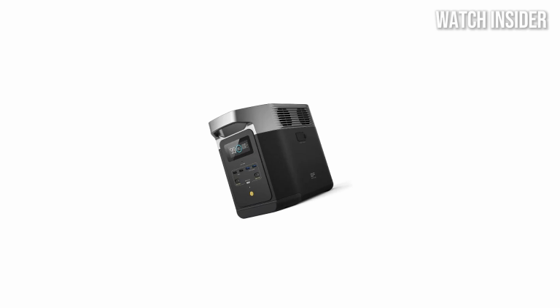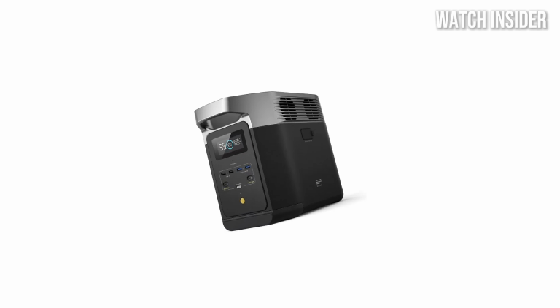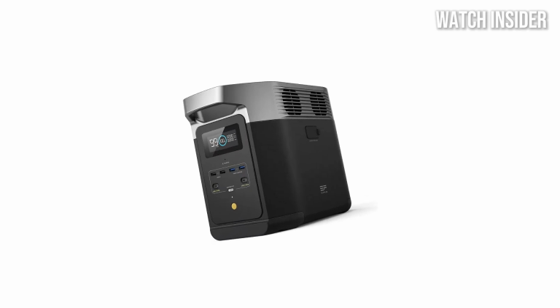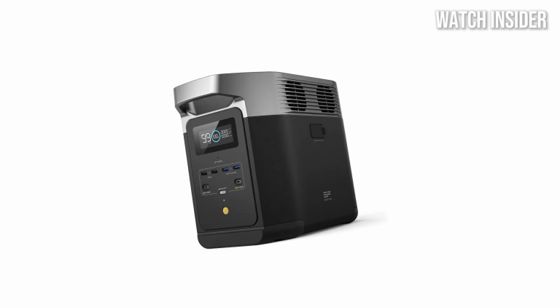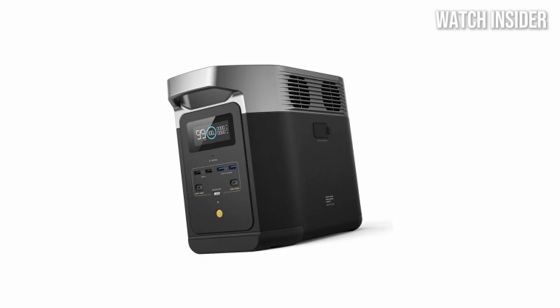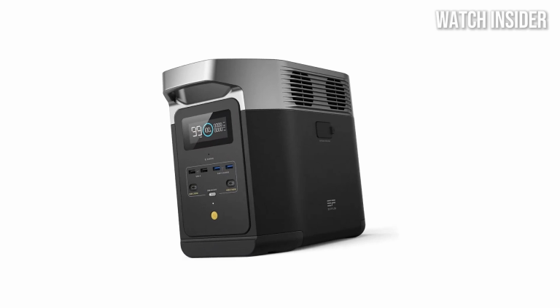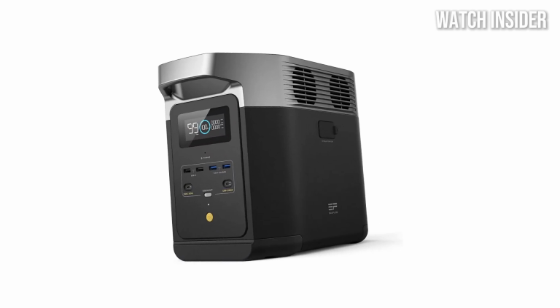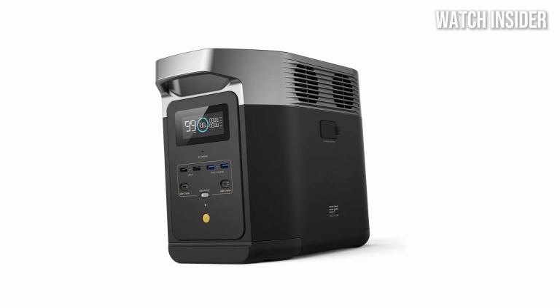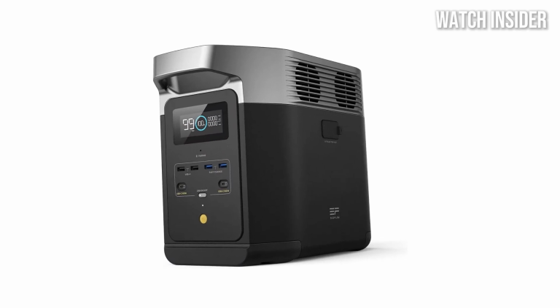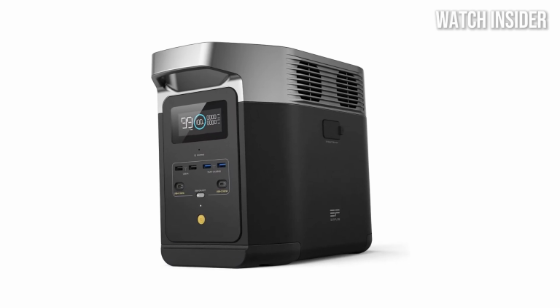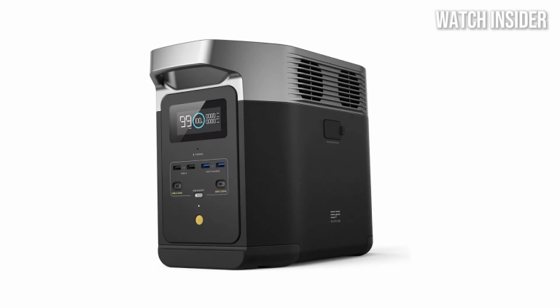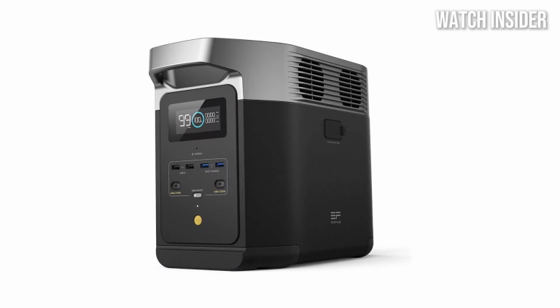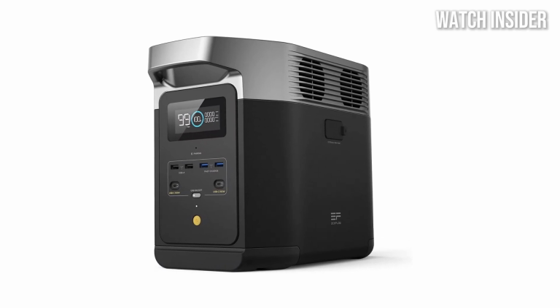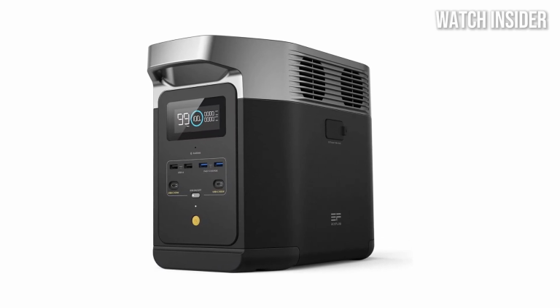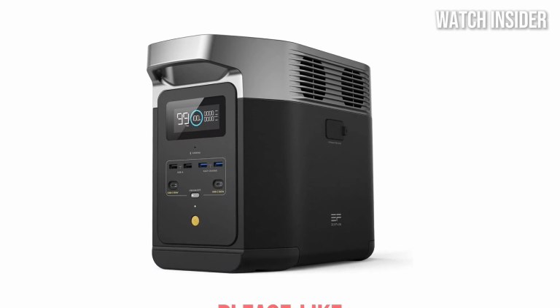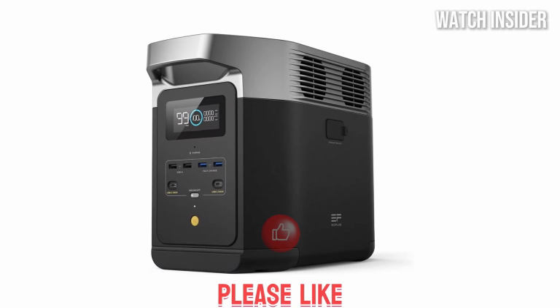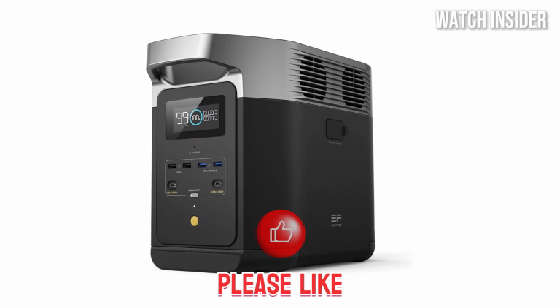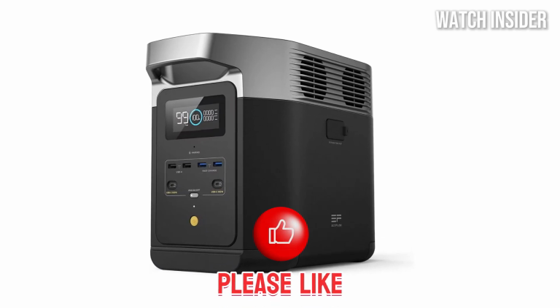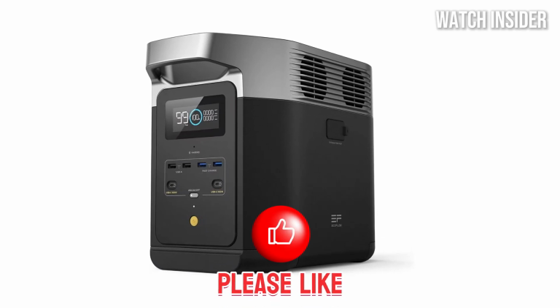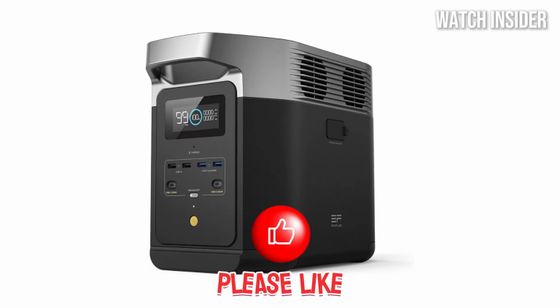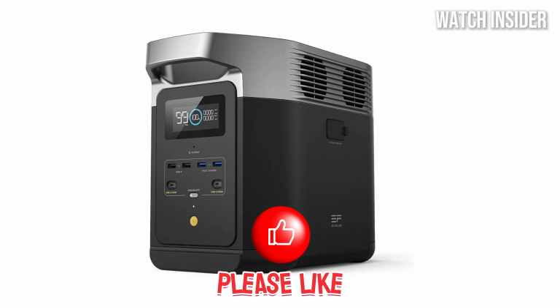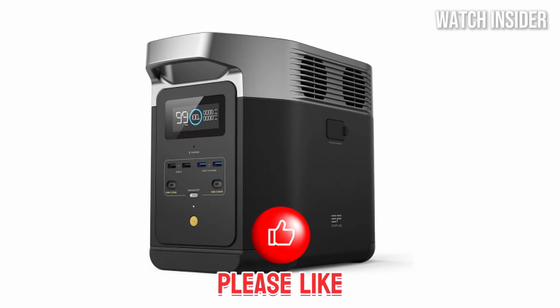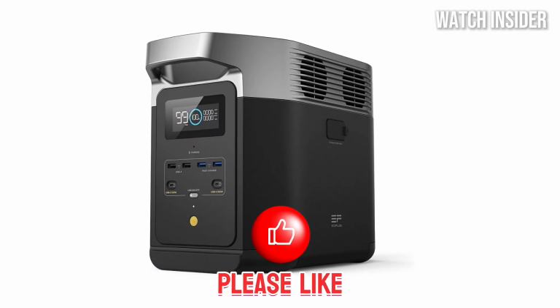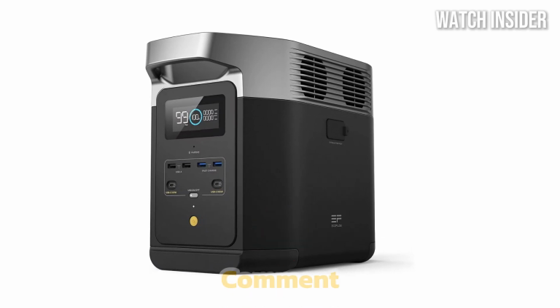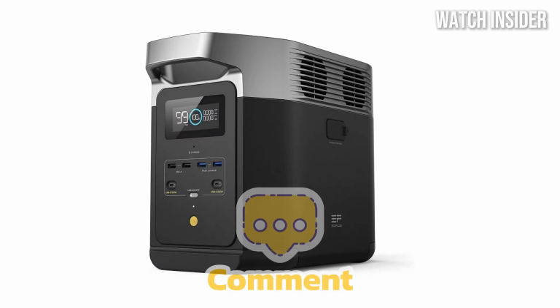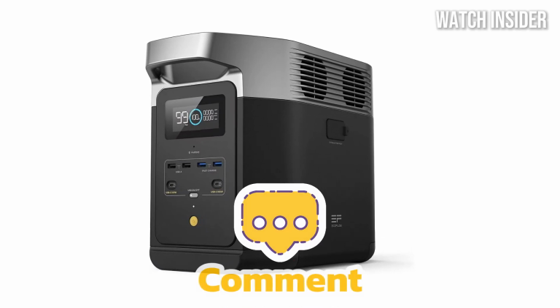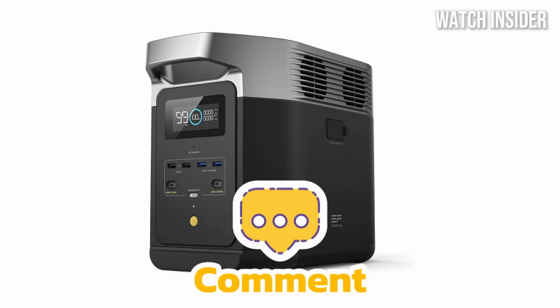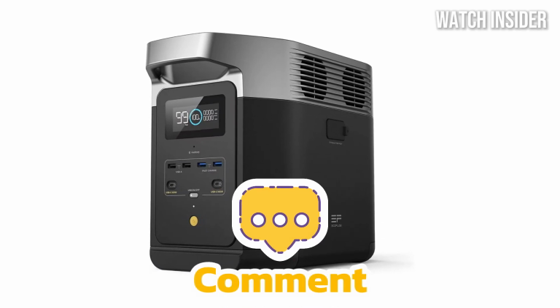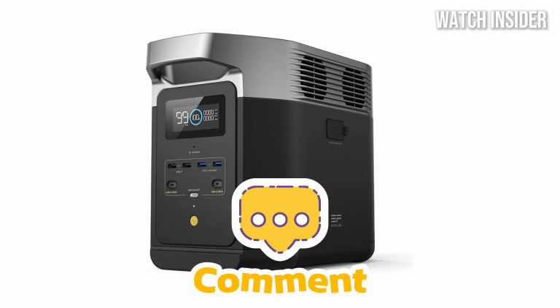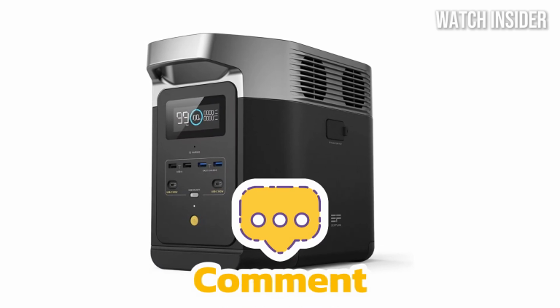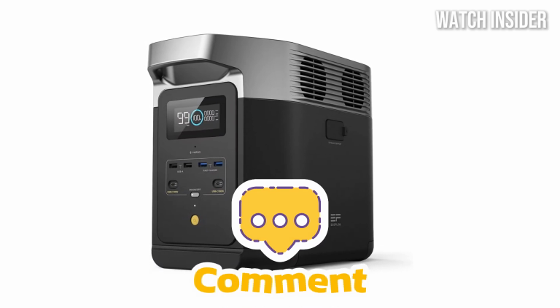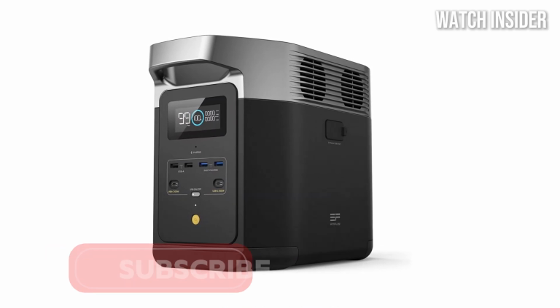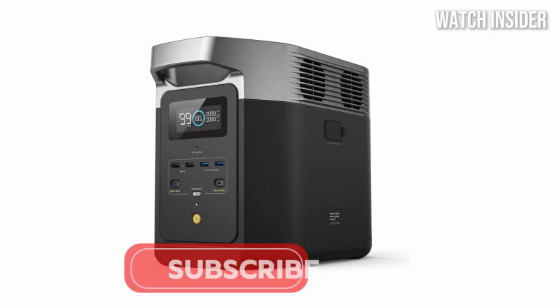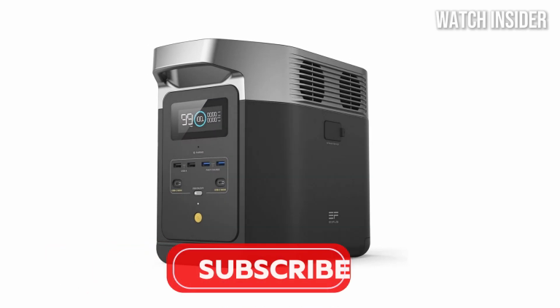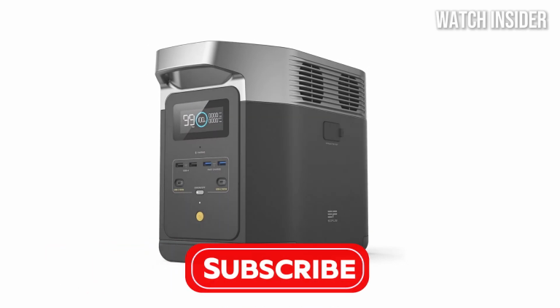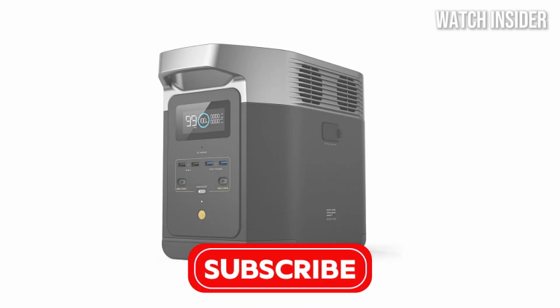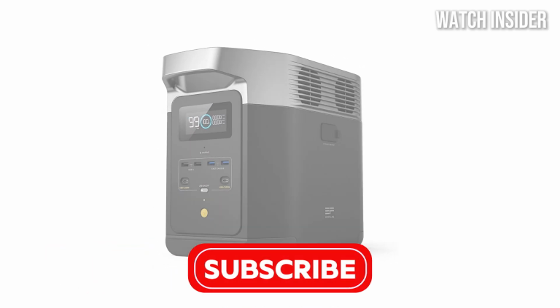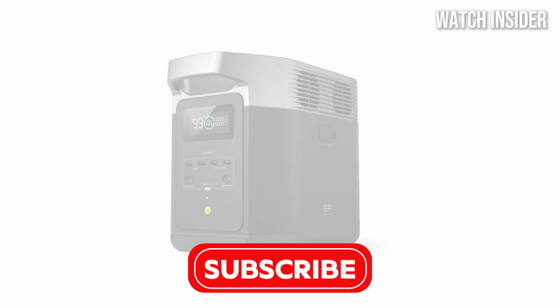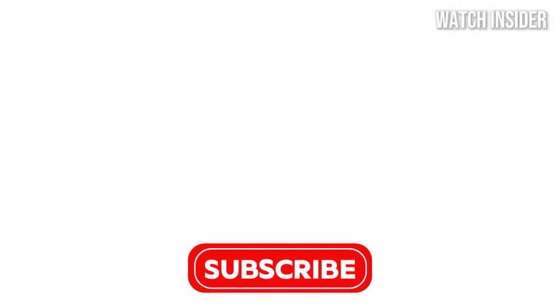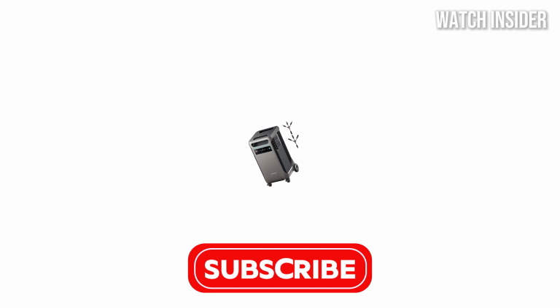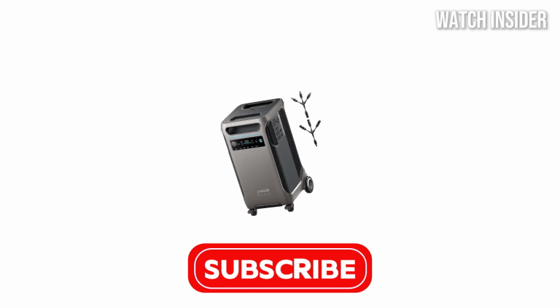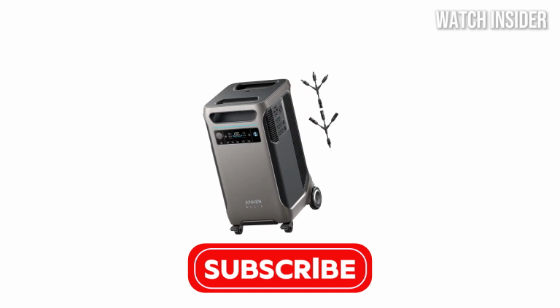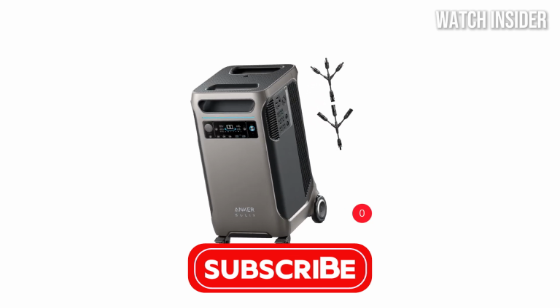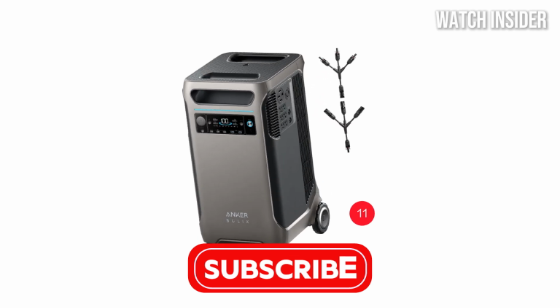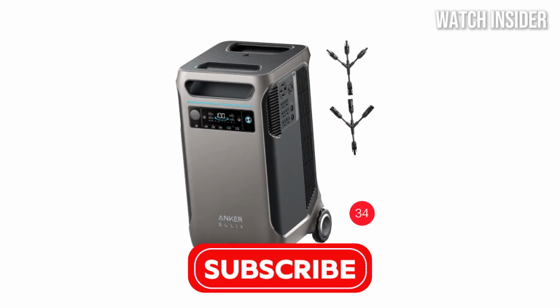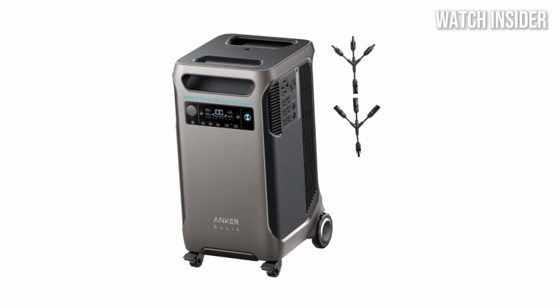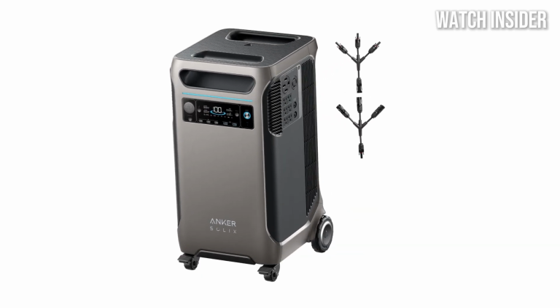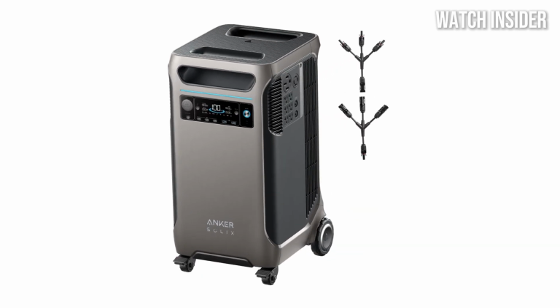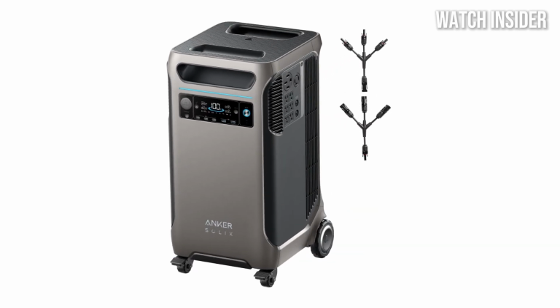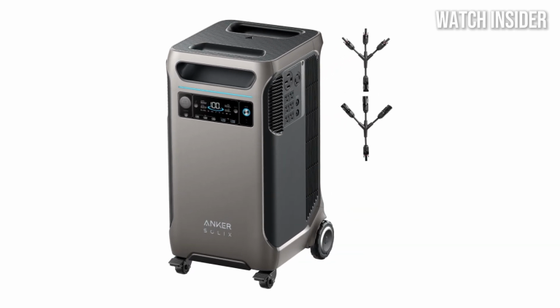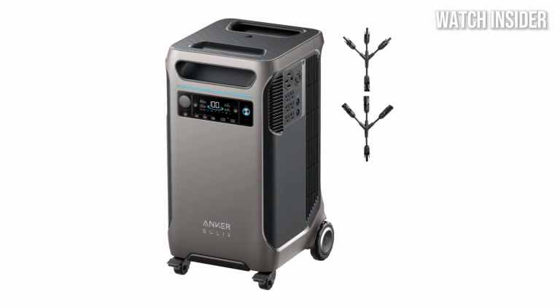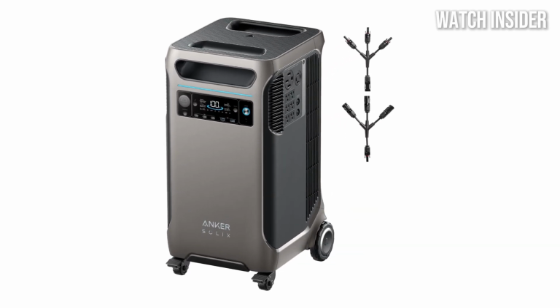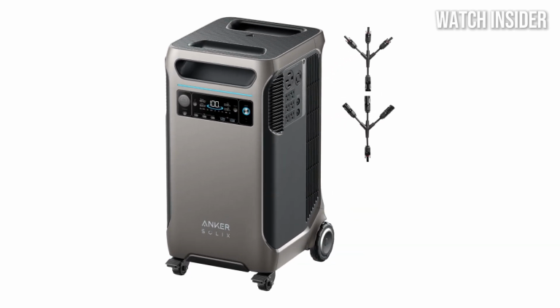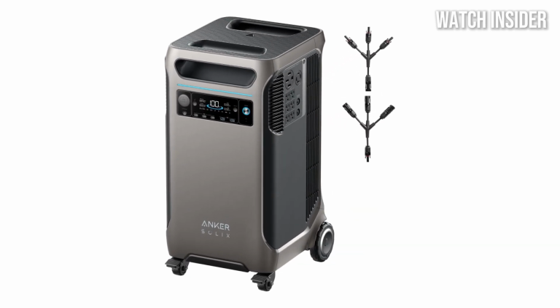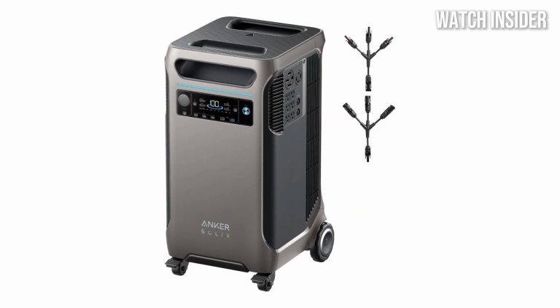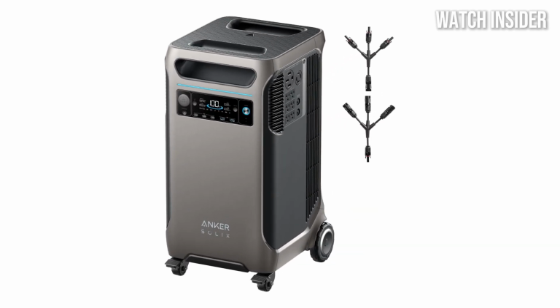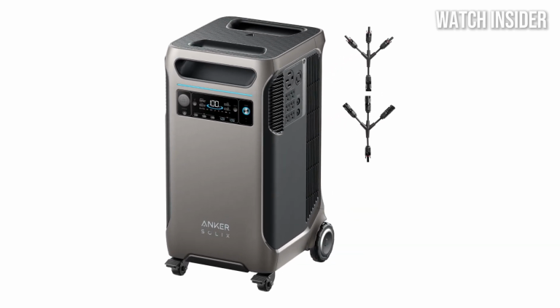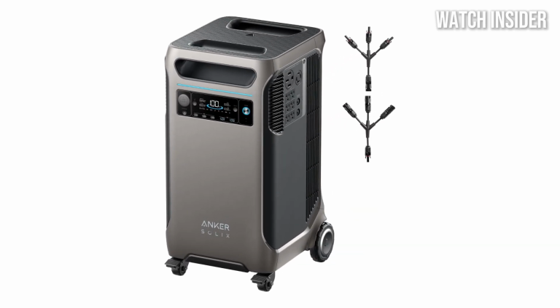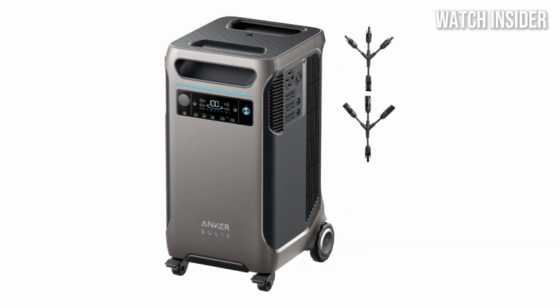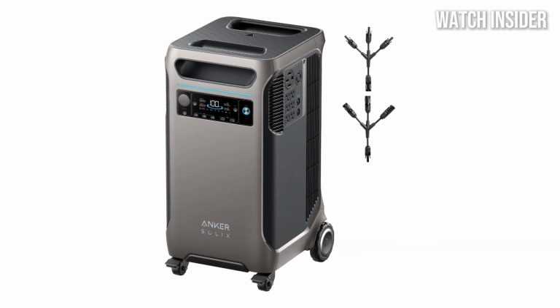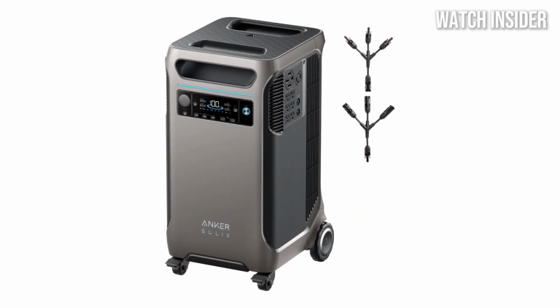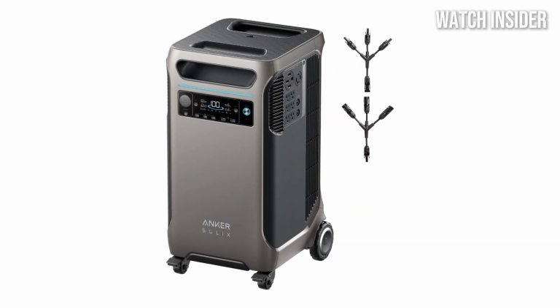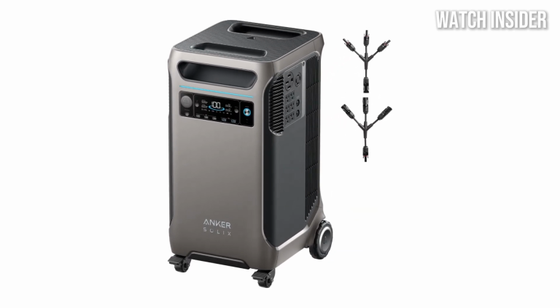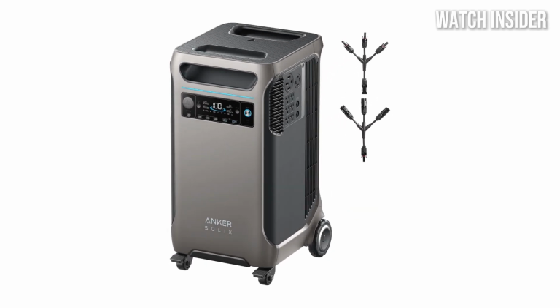Before we dive in, make sure to like, comment, and subscribe to stay updated with the latest tech reviews. Let's power up and get started.